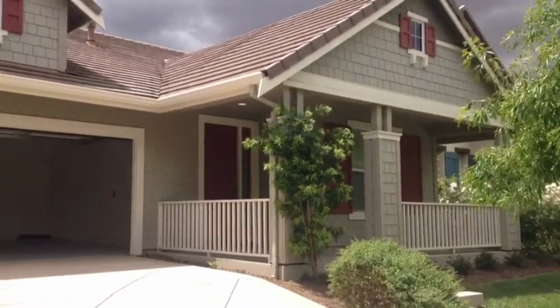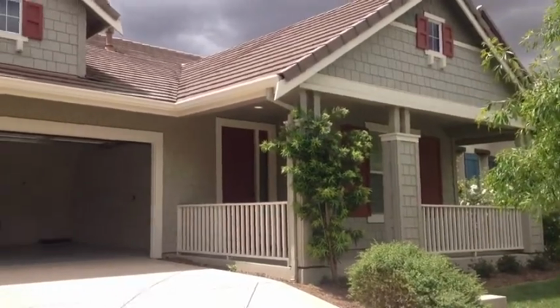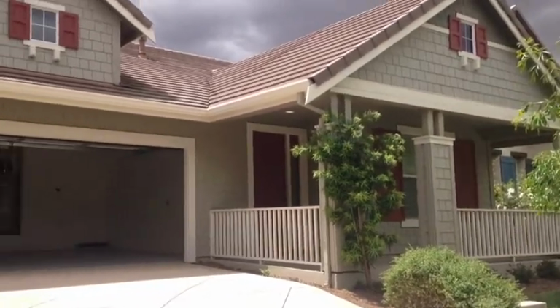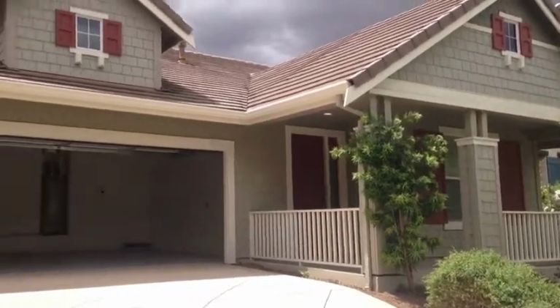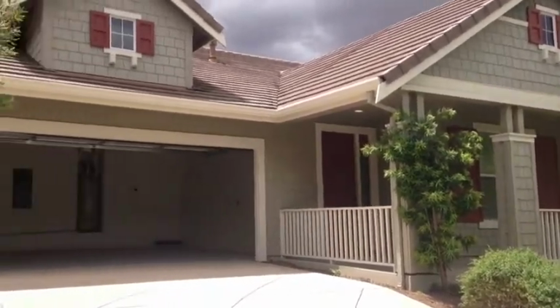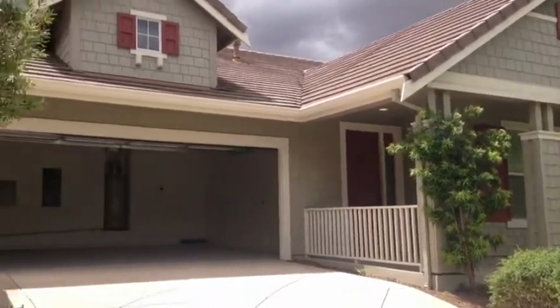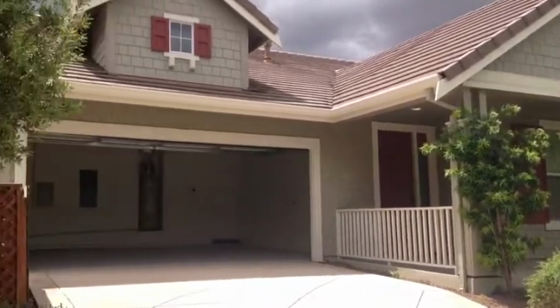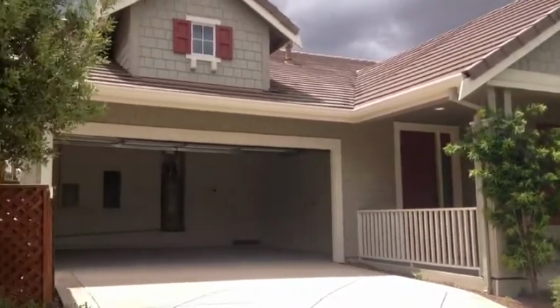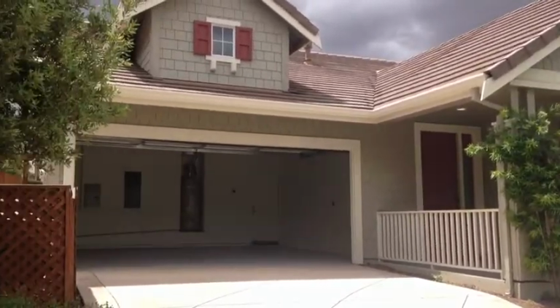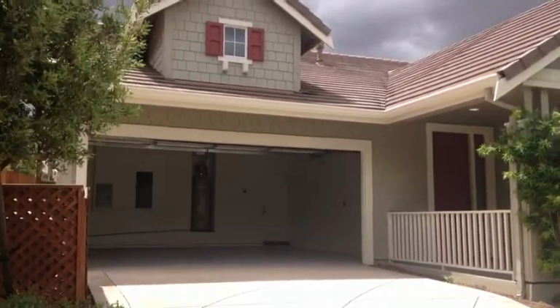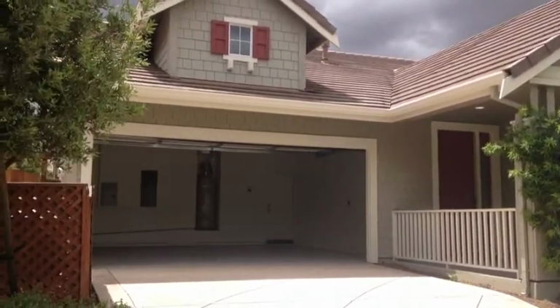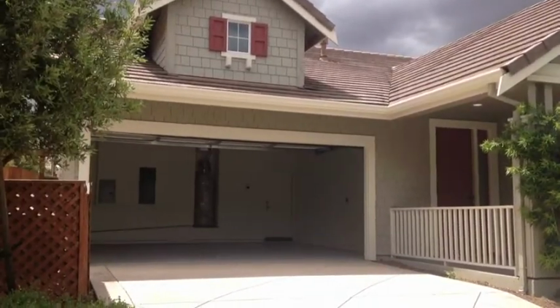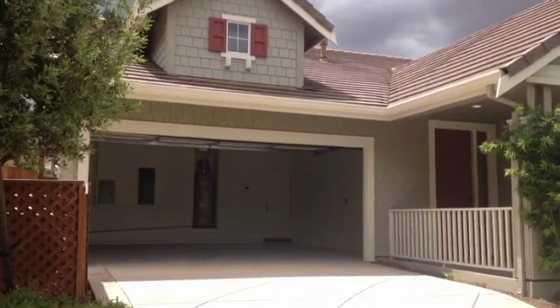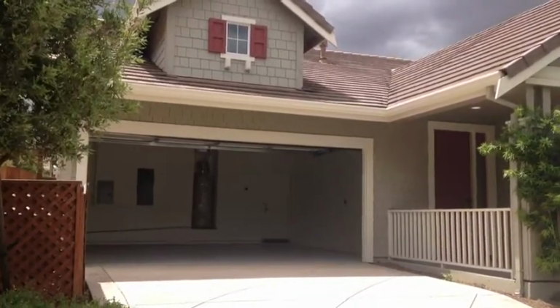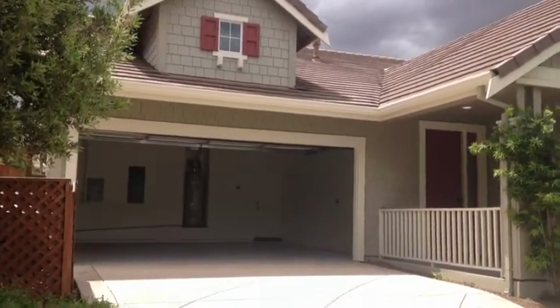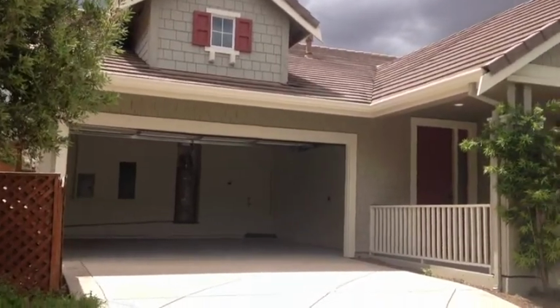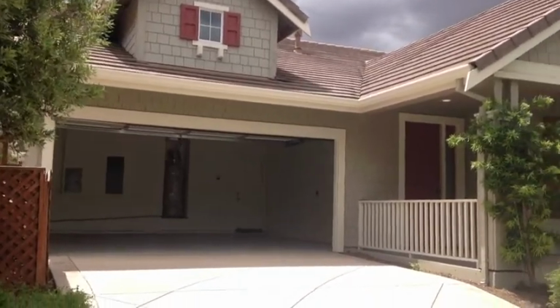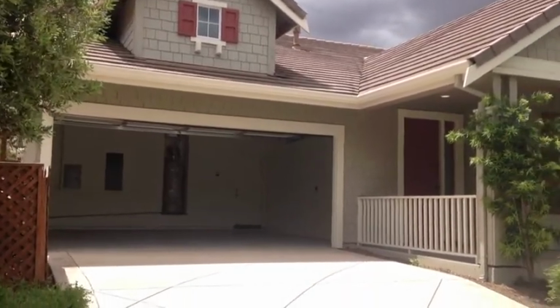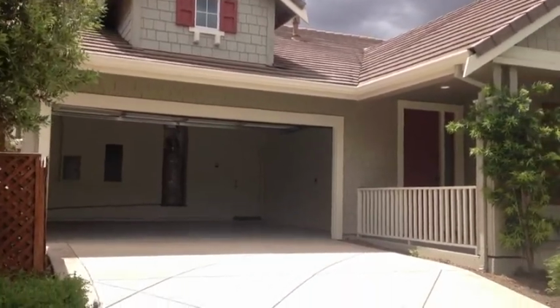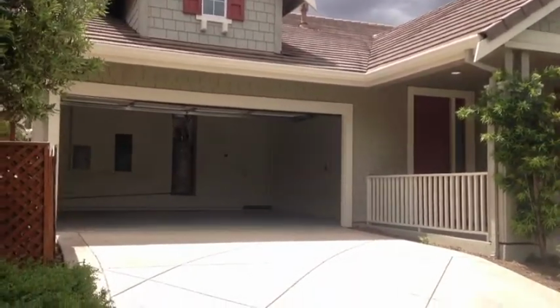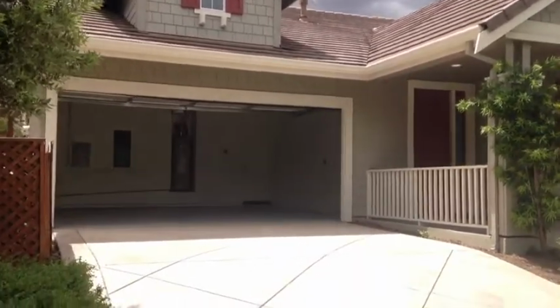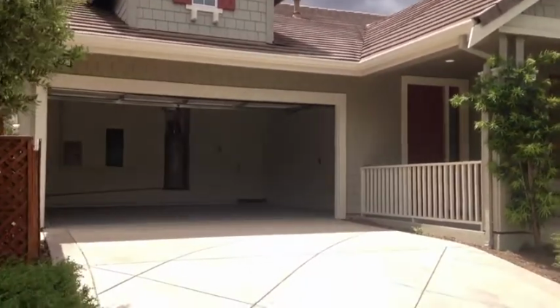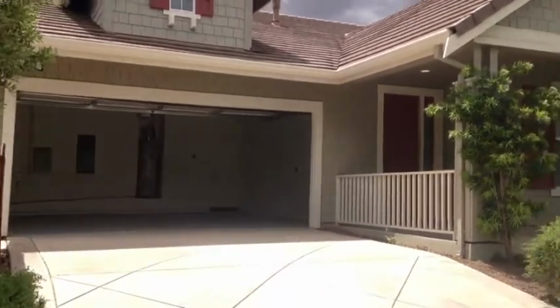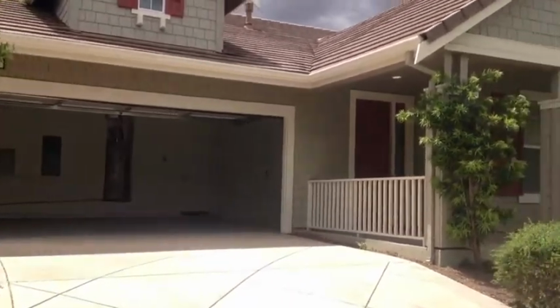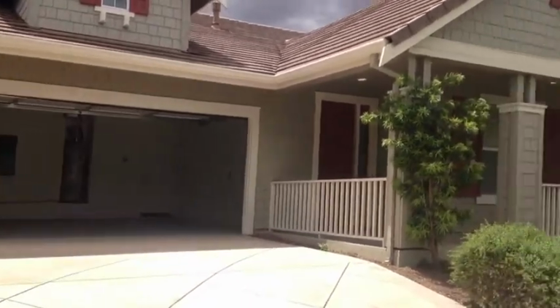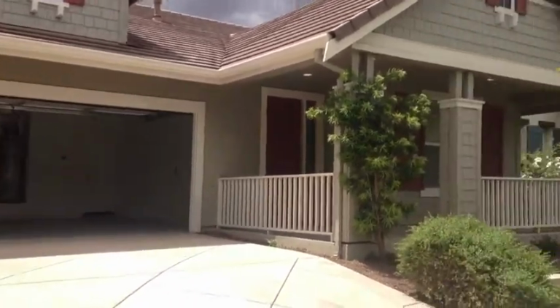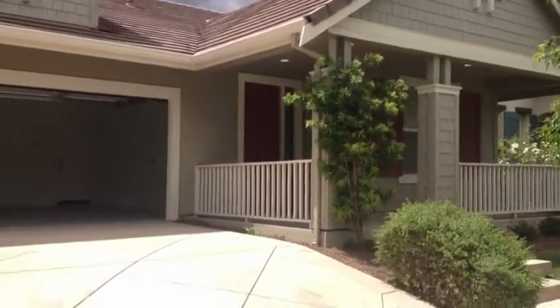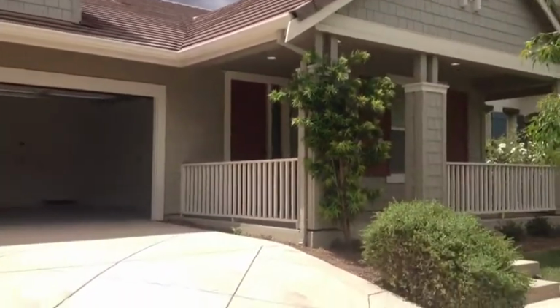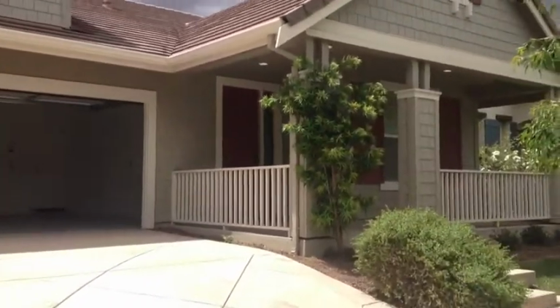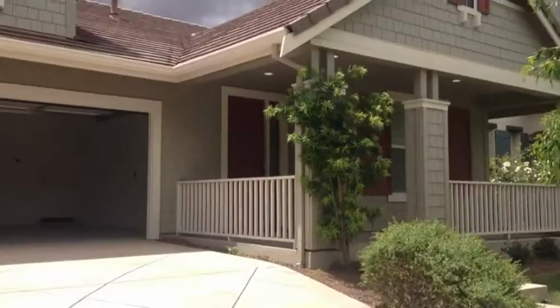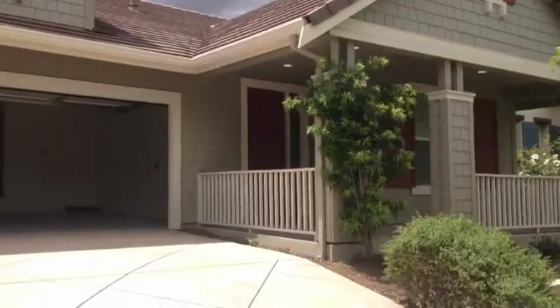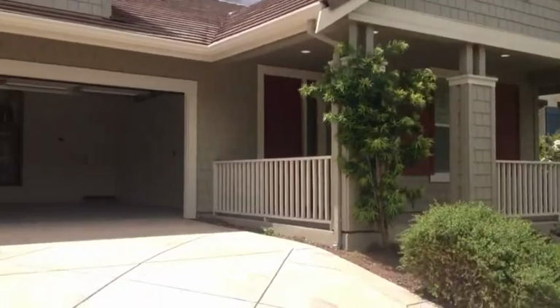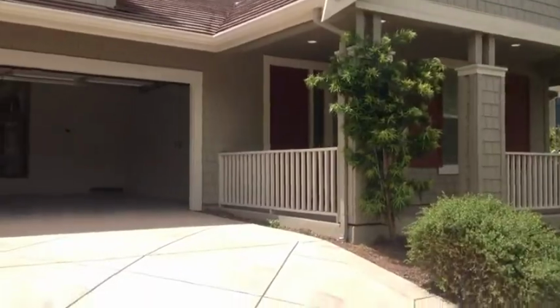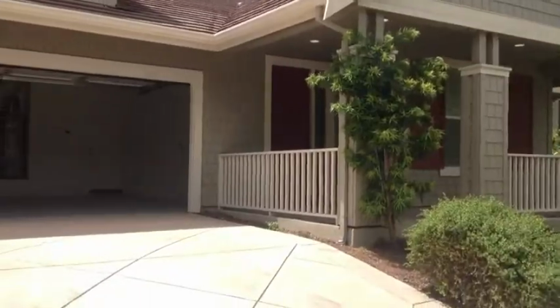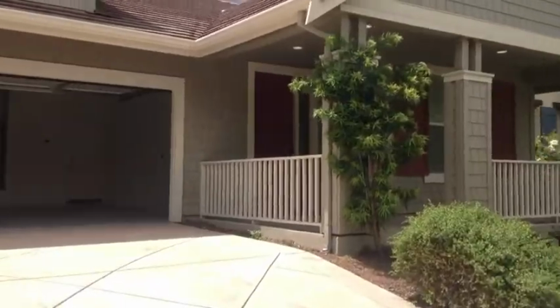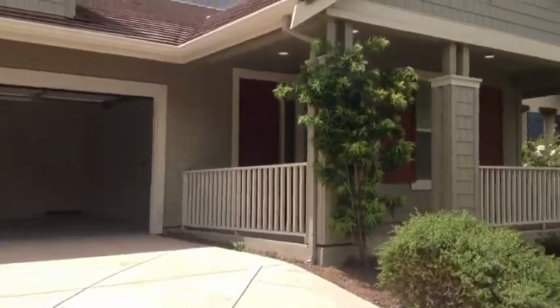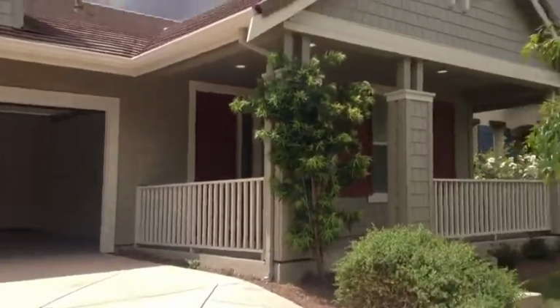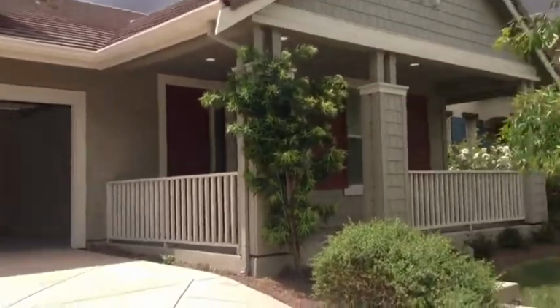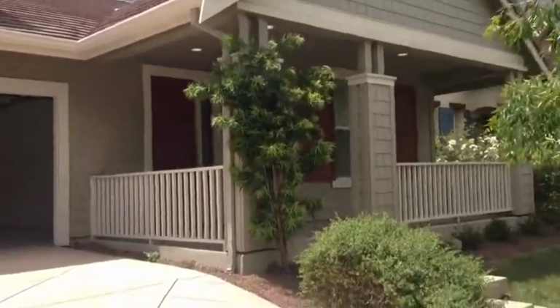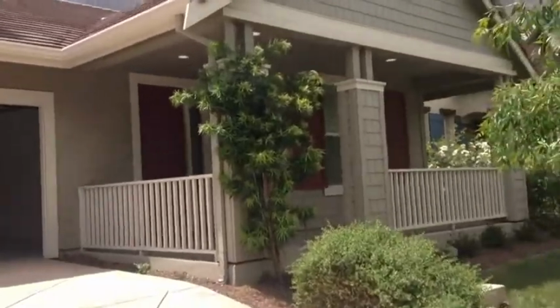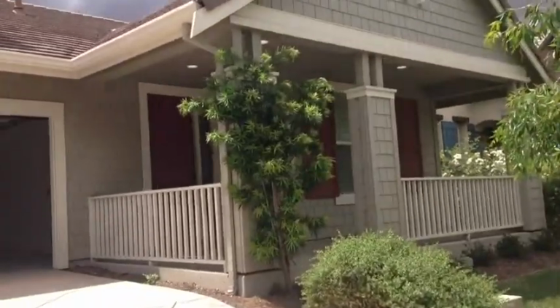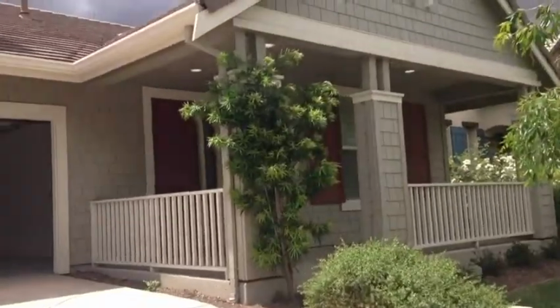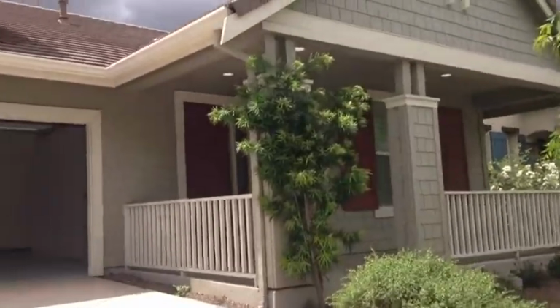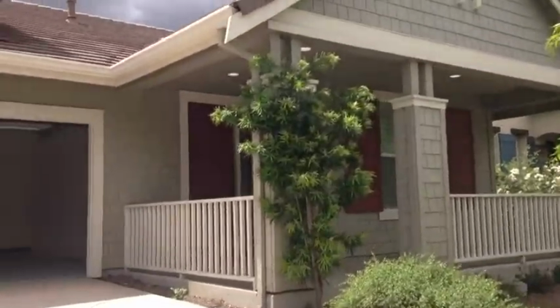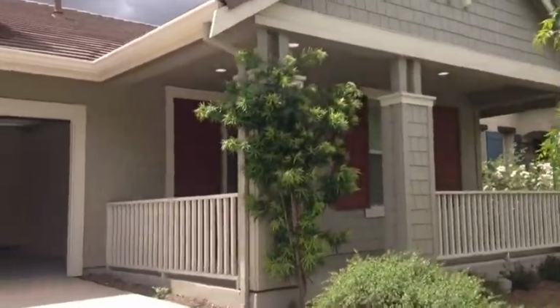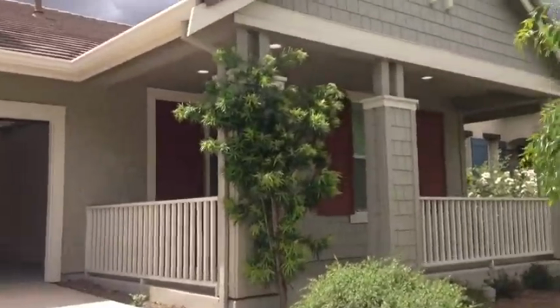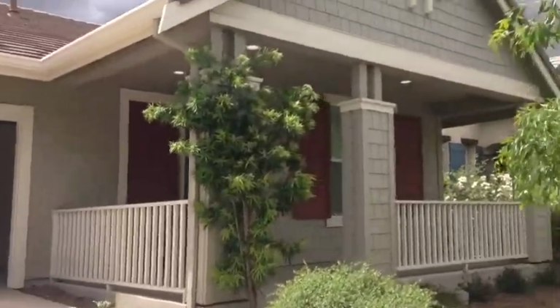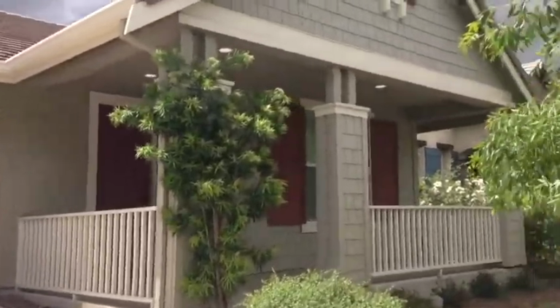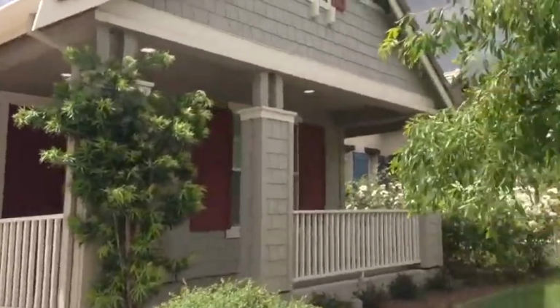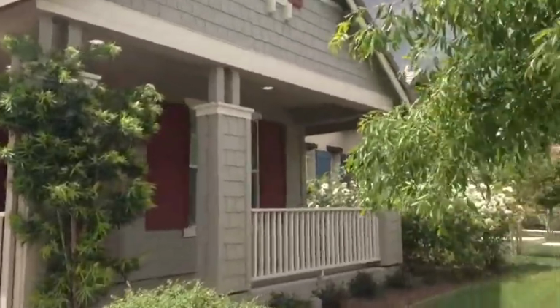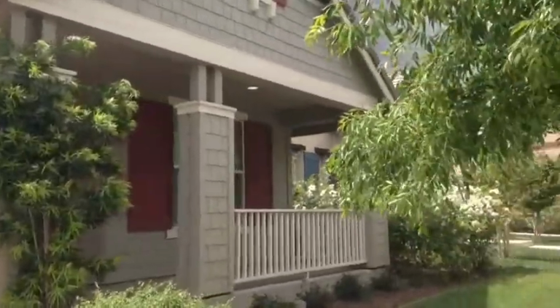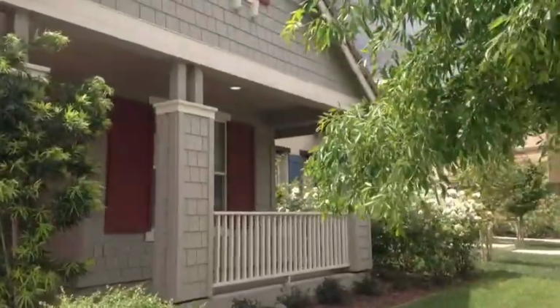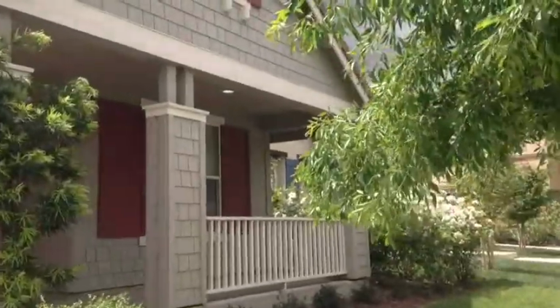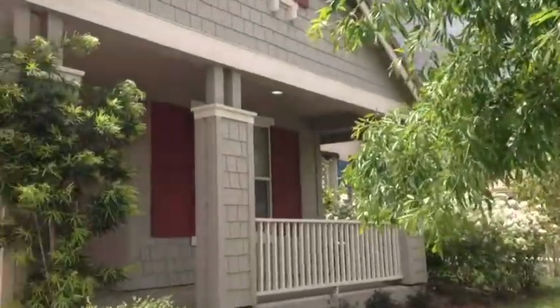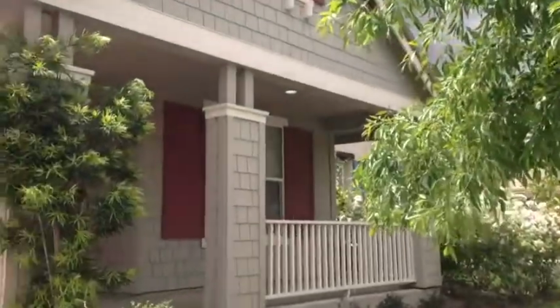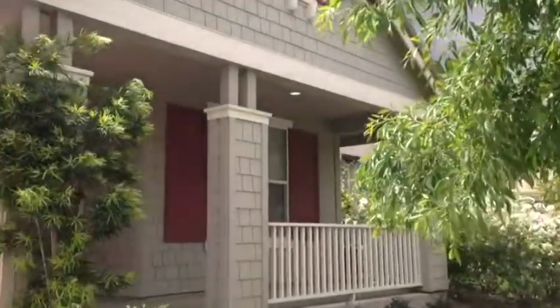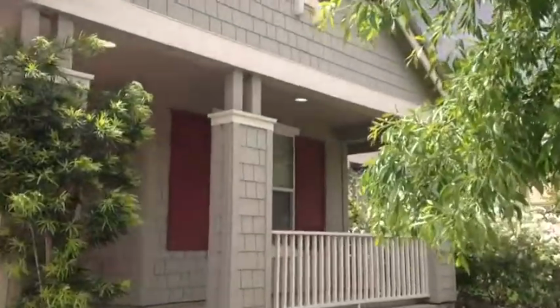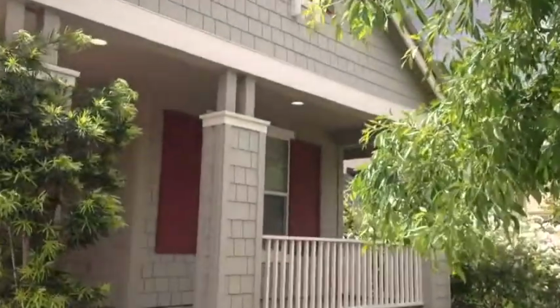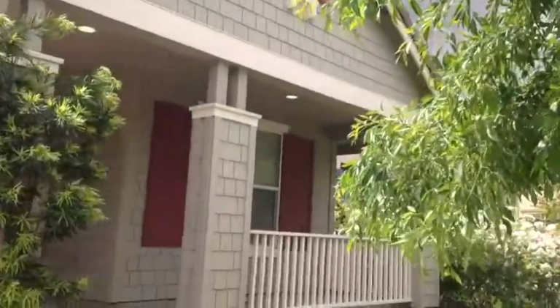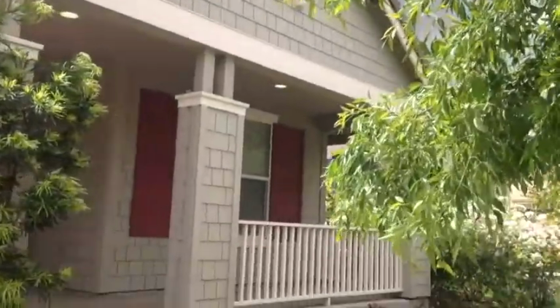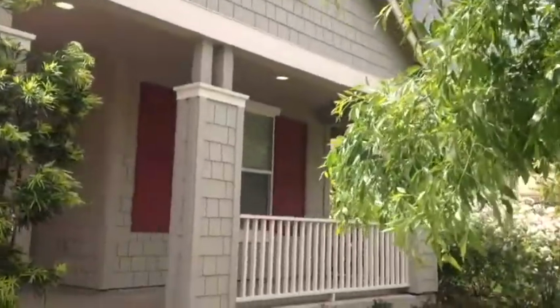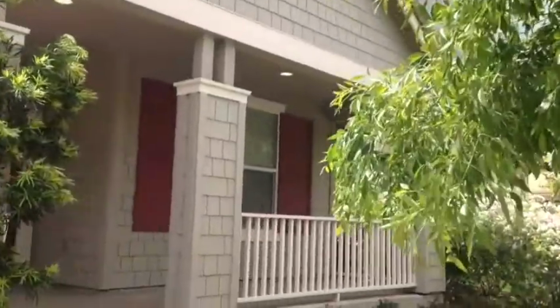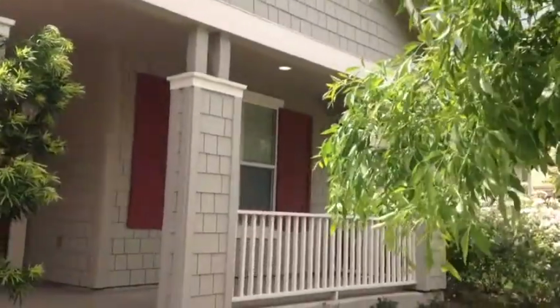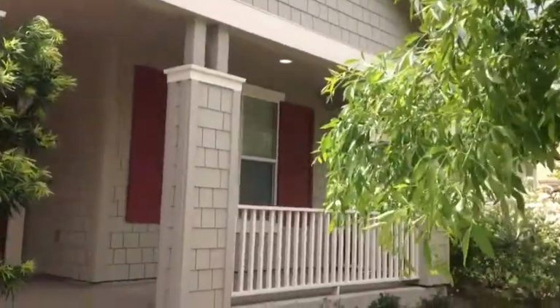332 Verona Way — 4 bedroom, 3 full bath, single story, about 2100 square feet.